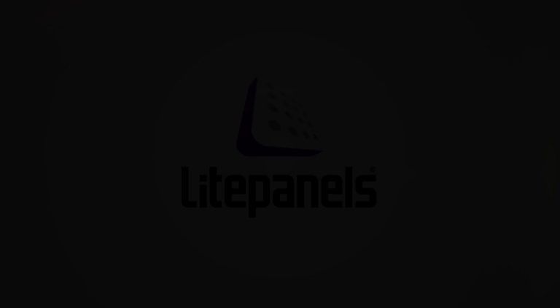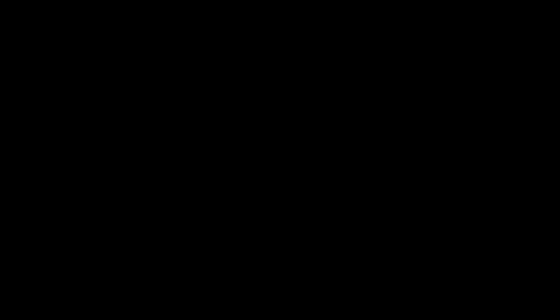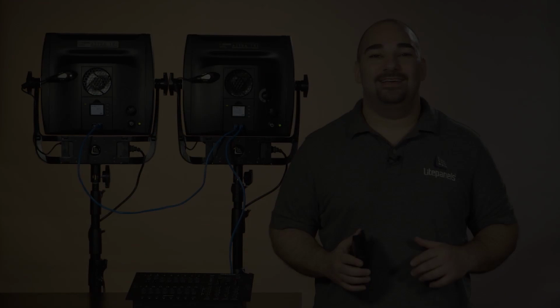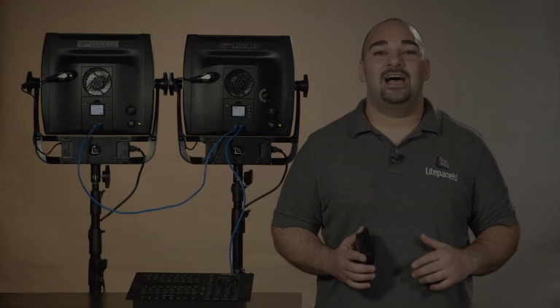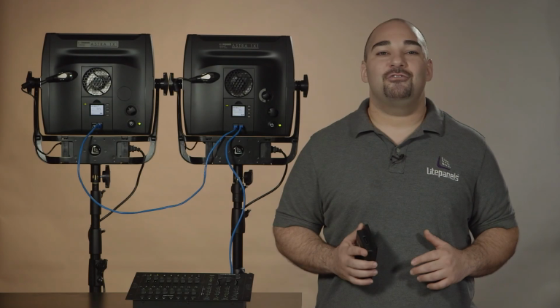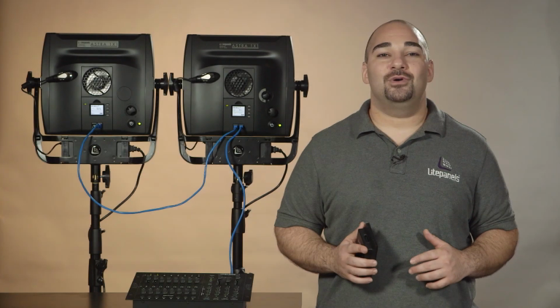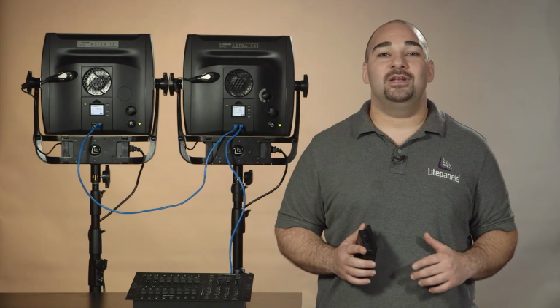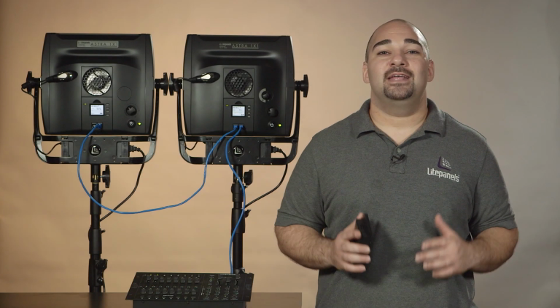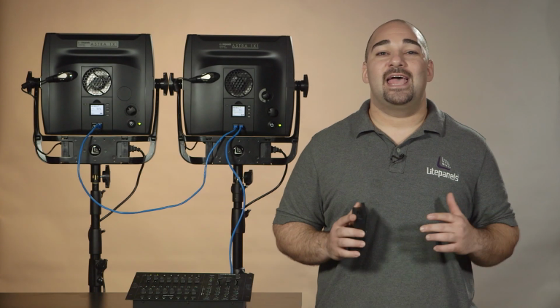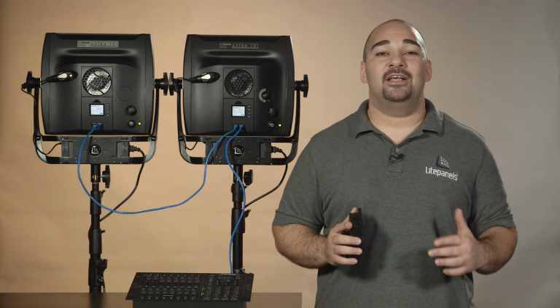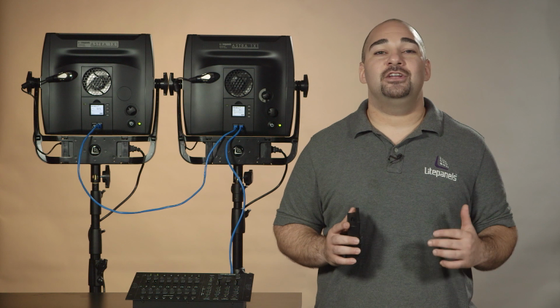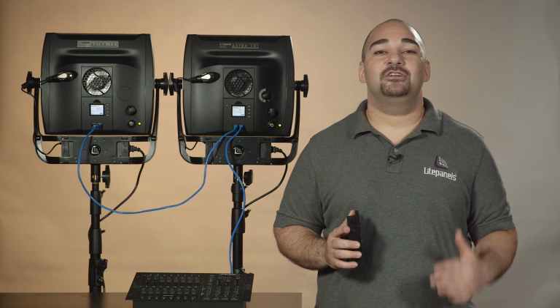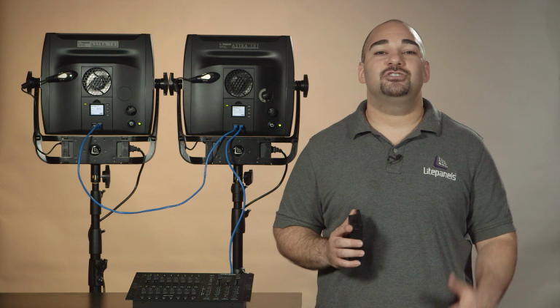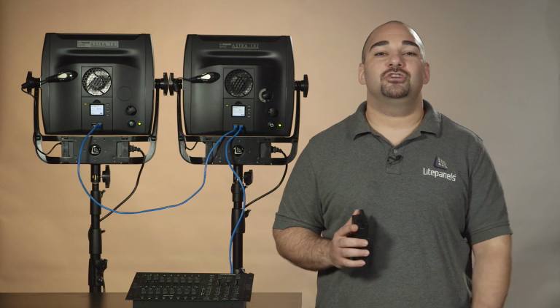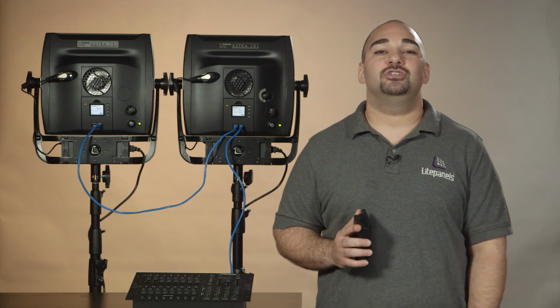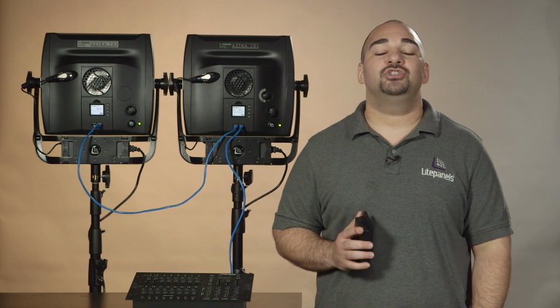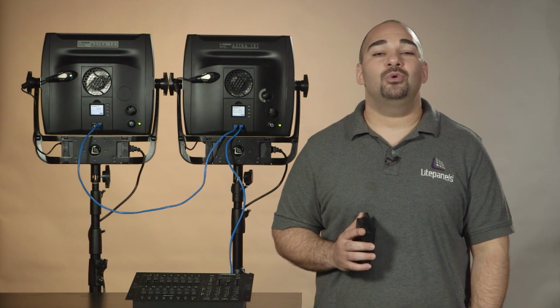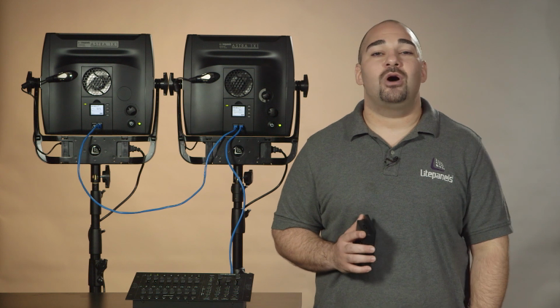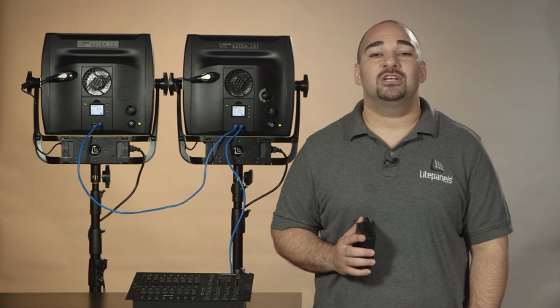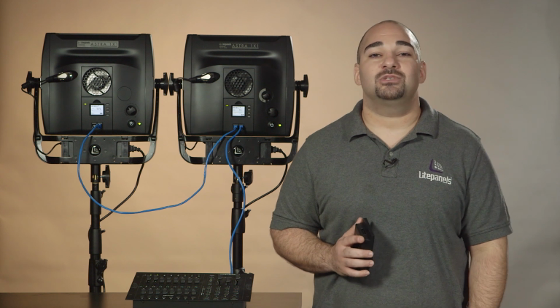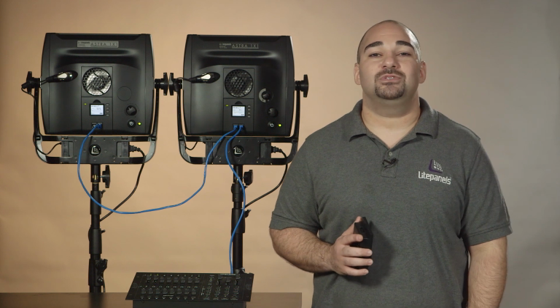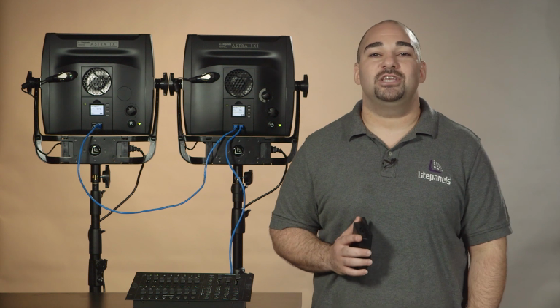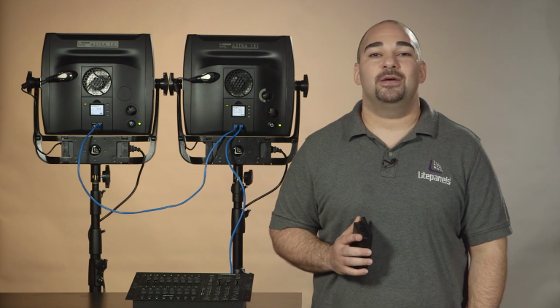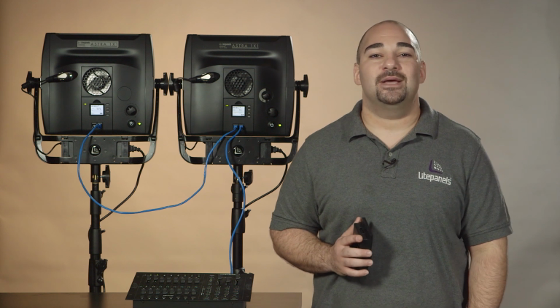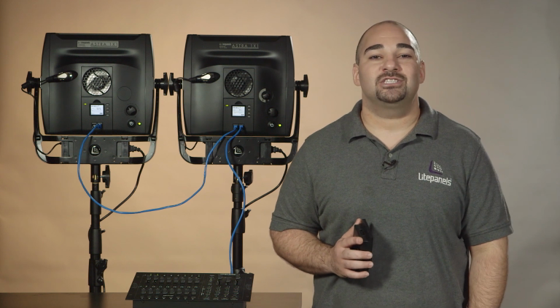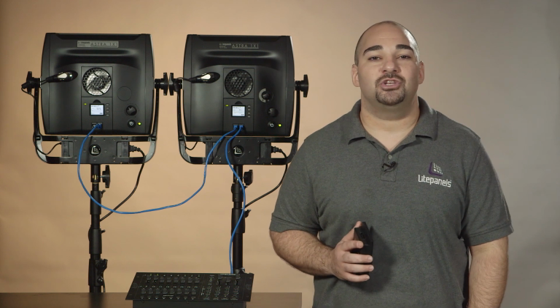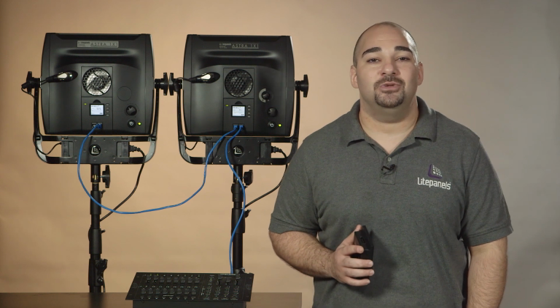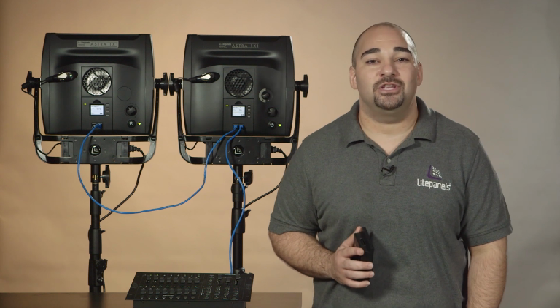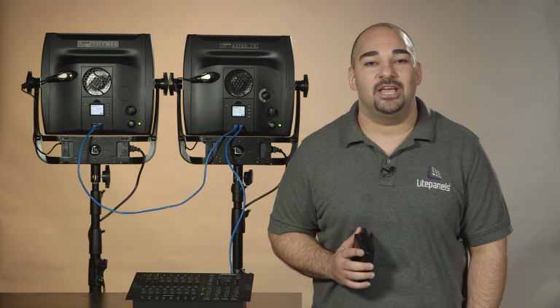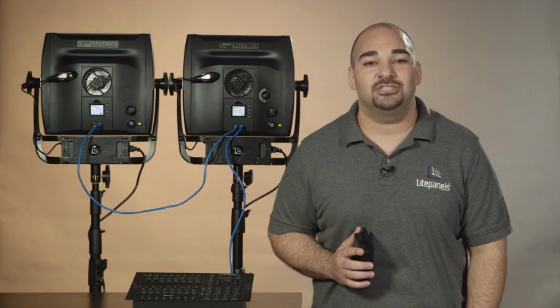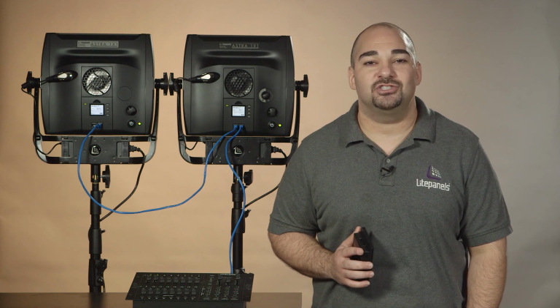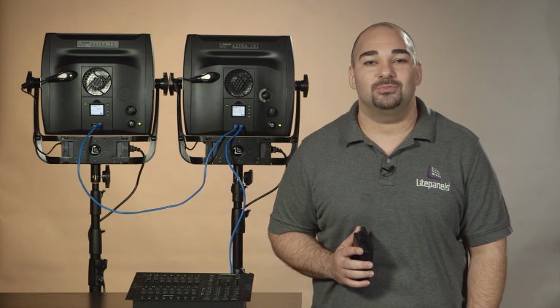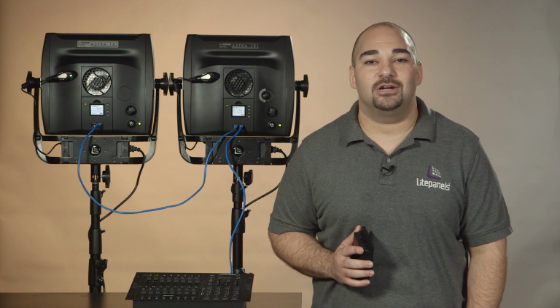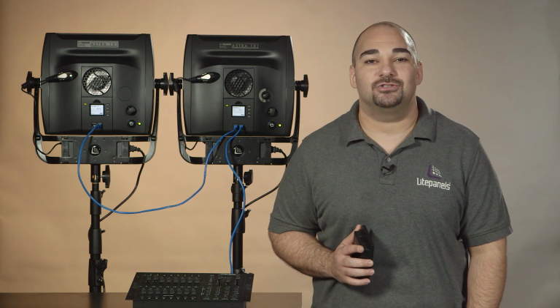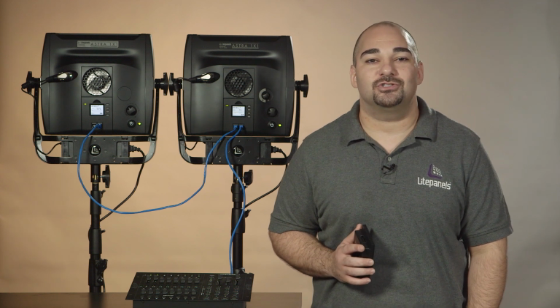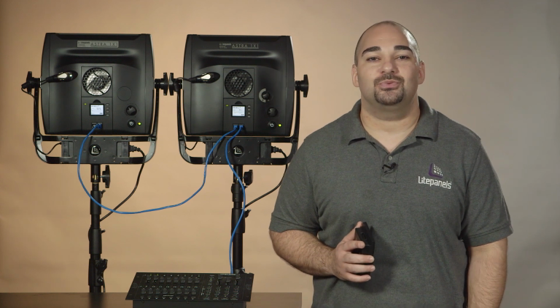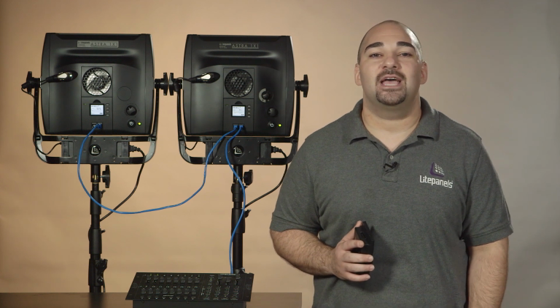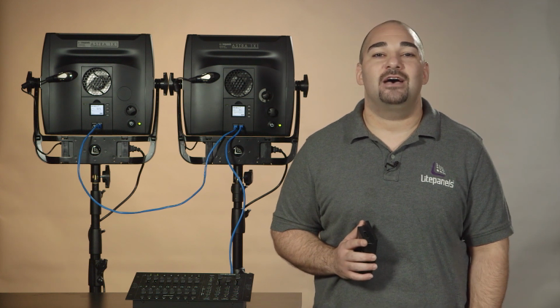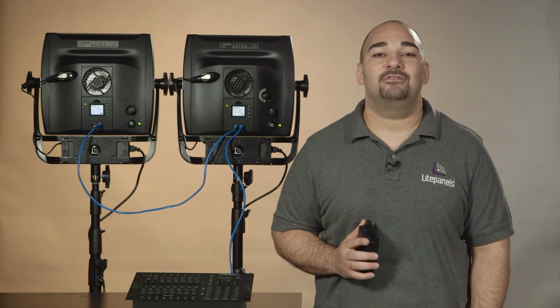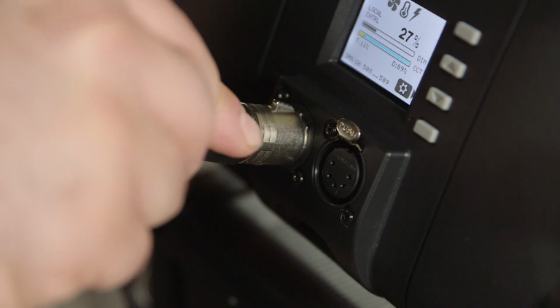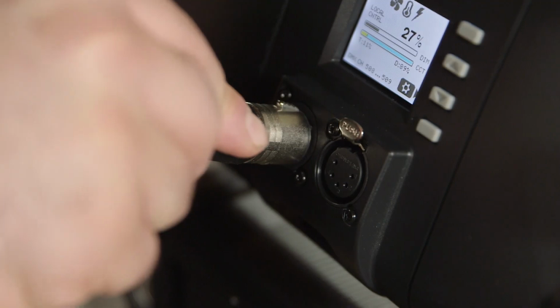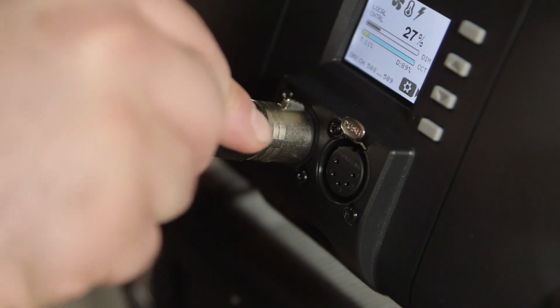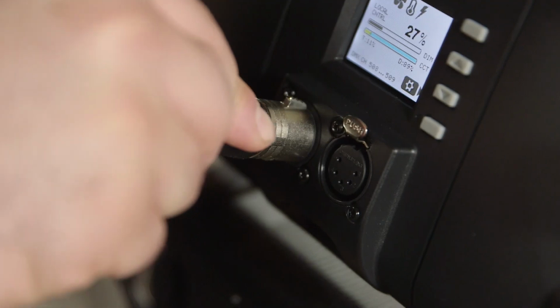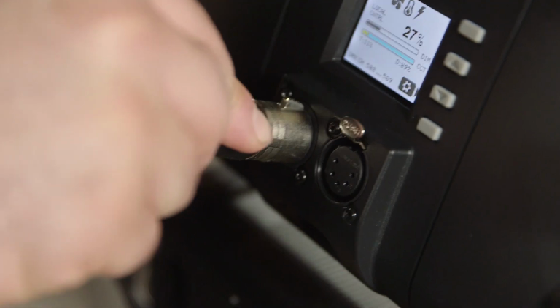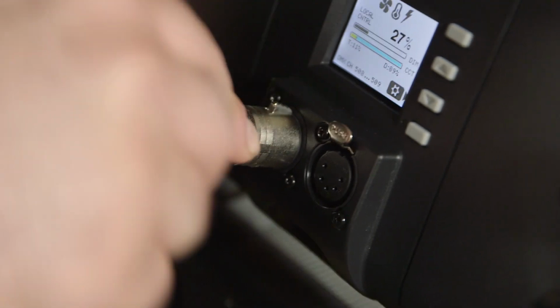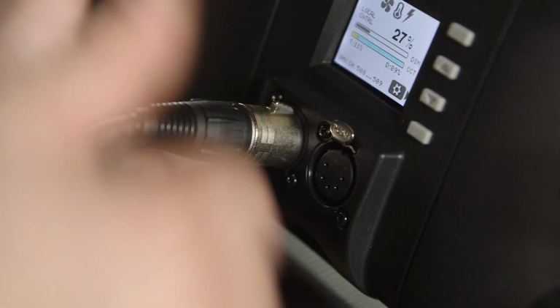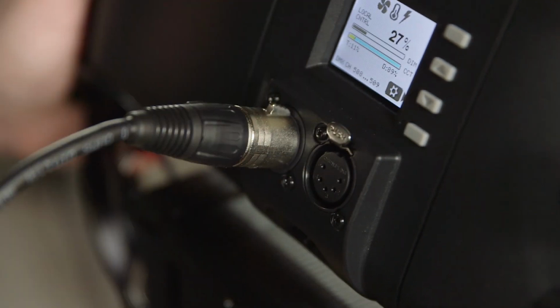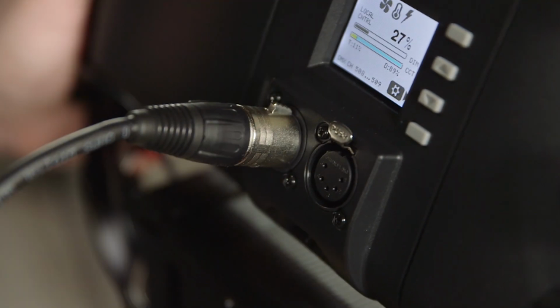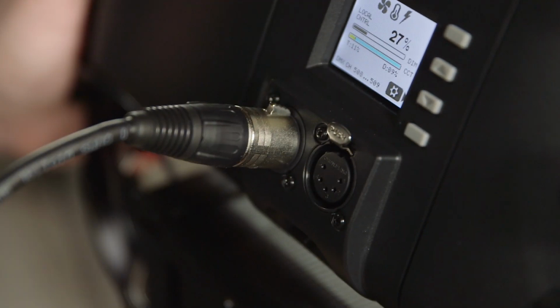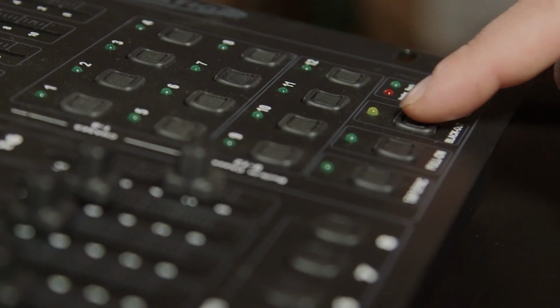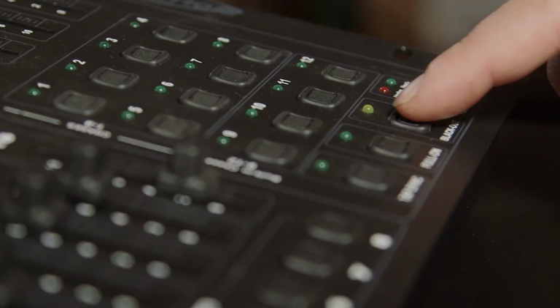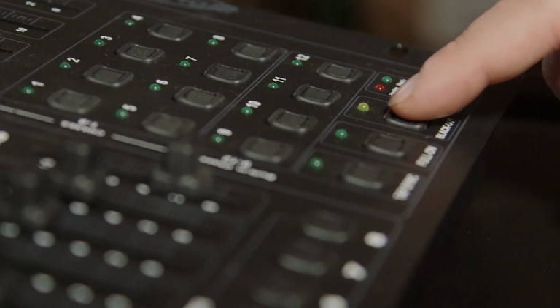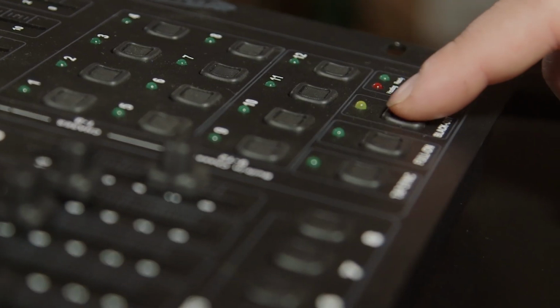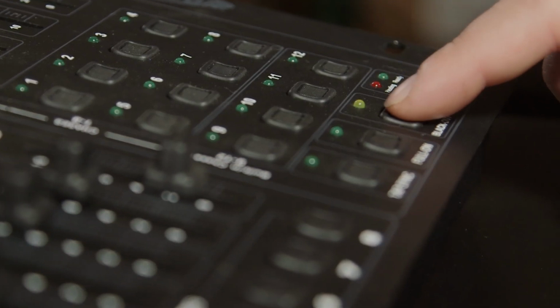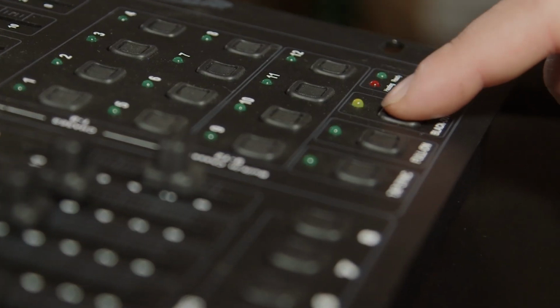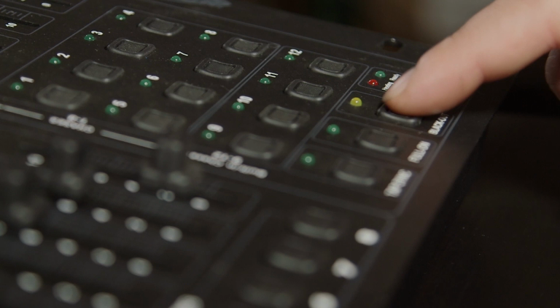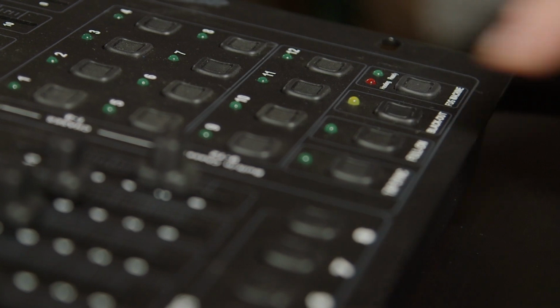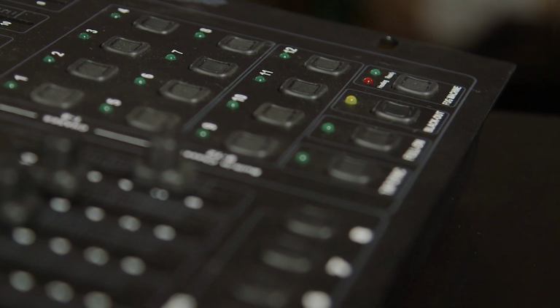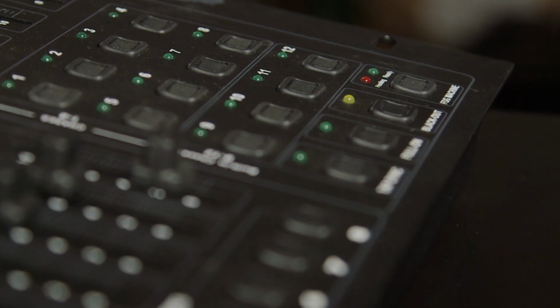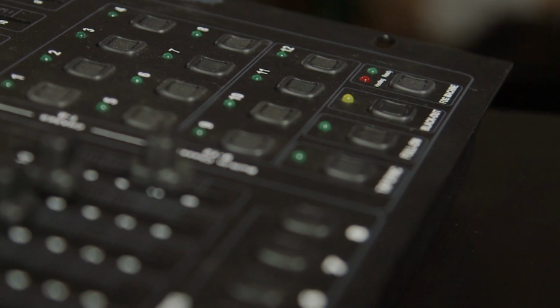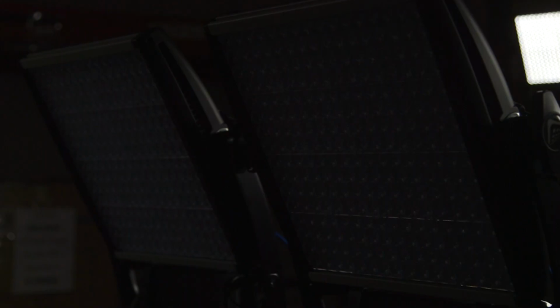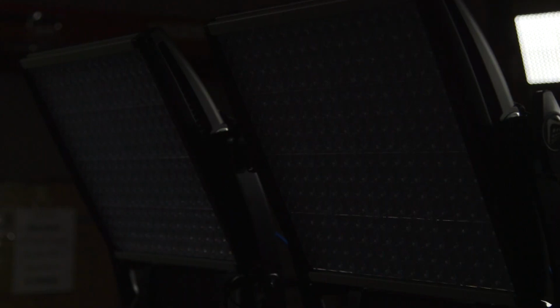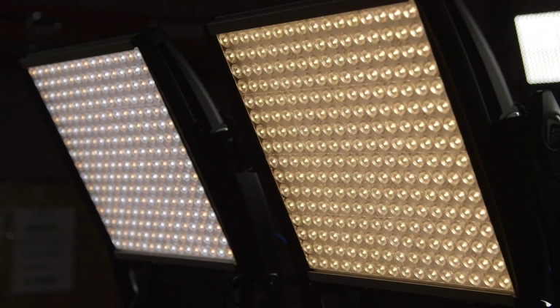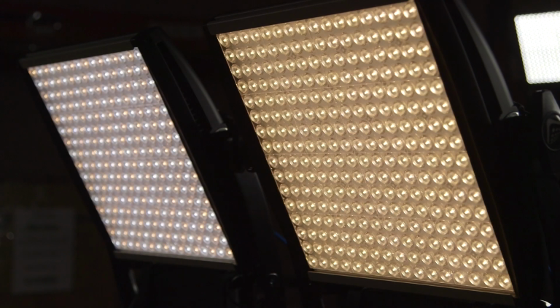Hi everyone, Alan here to show you two awesome DMX communications modules we have to connect the Astro one by one to a DMX light board.